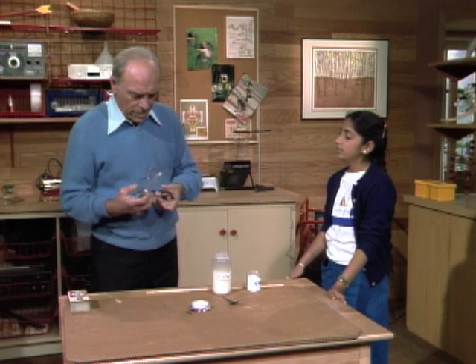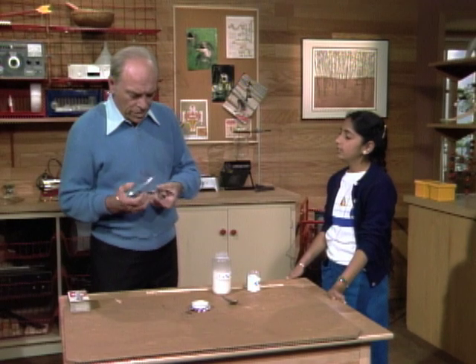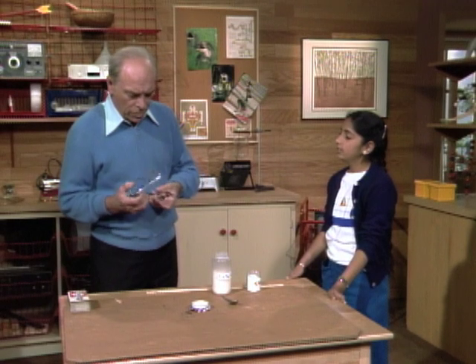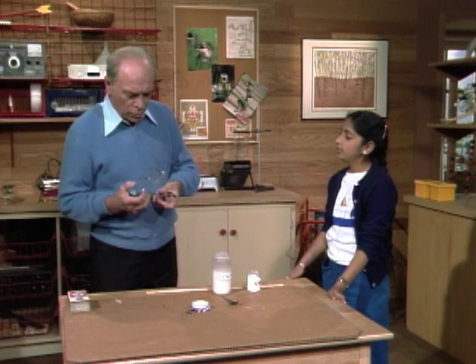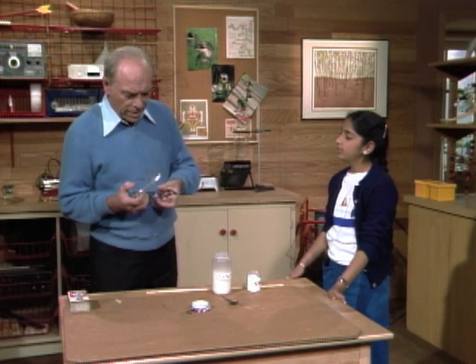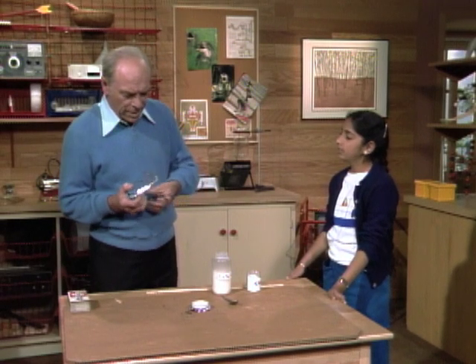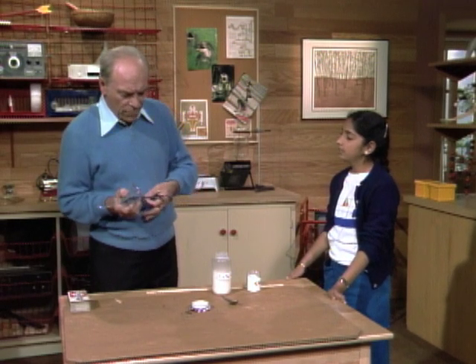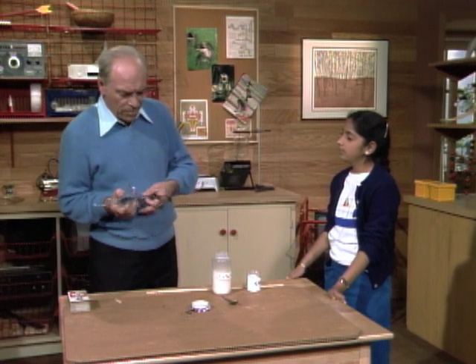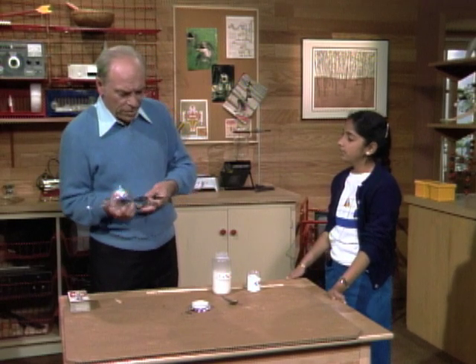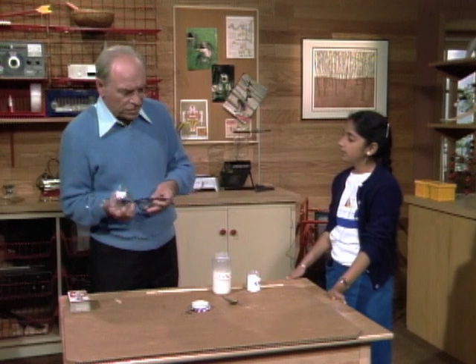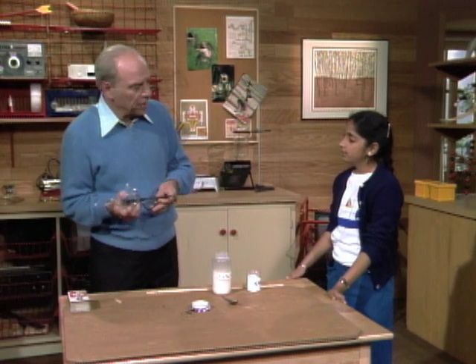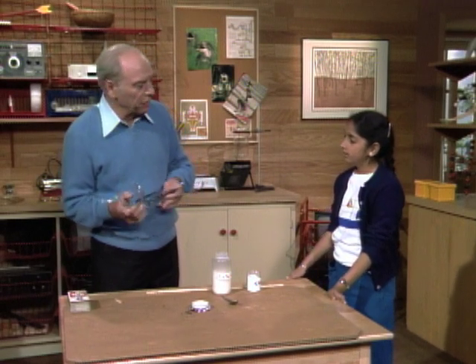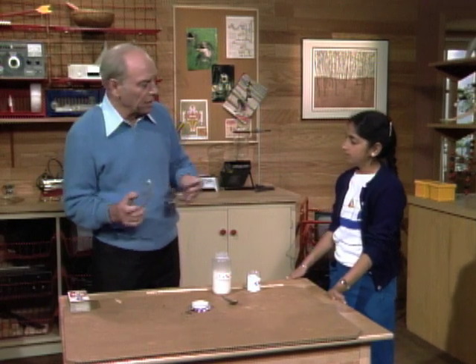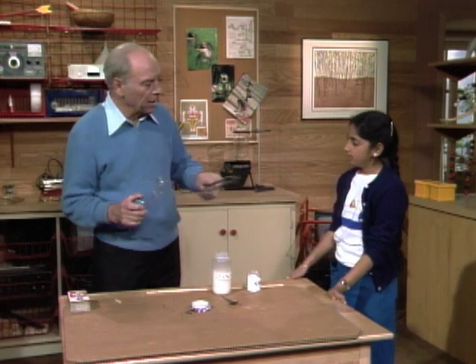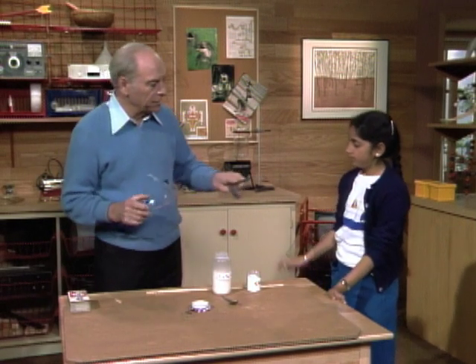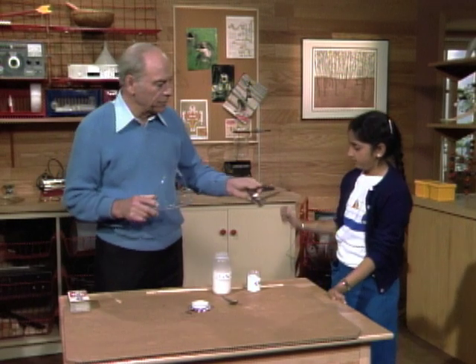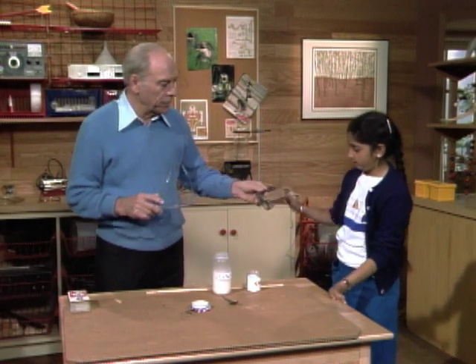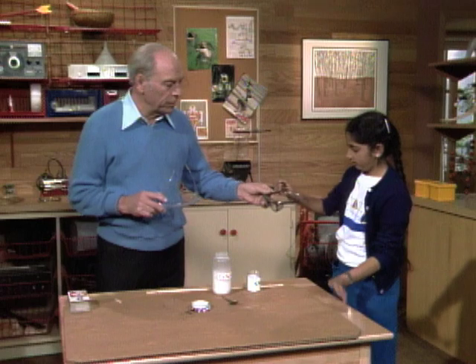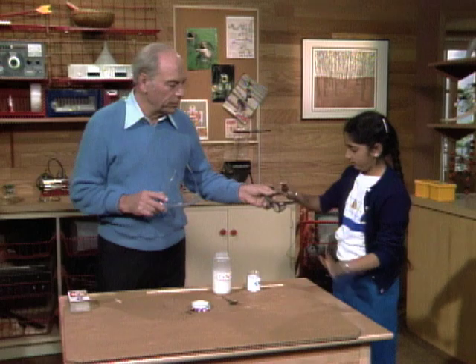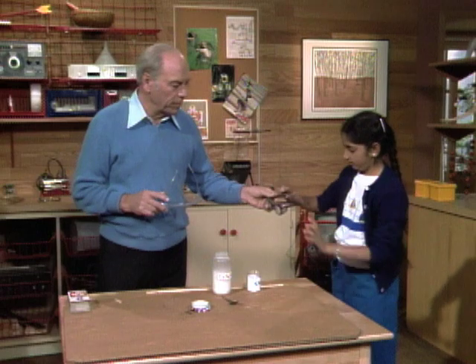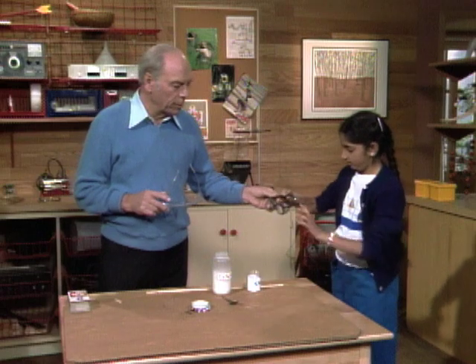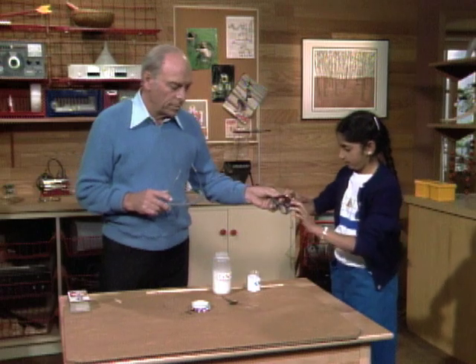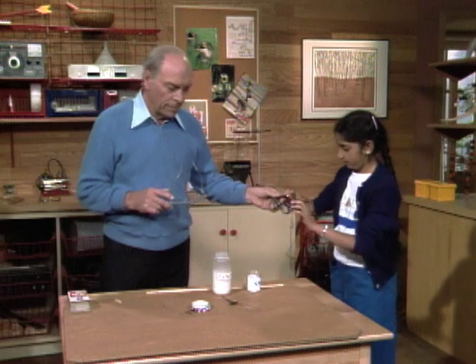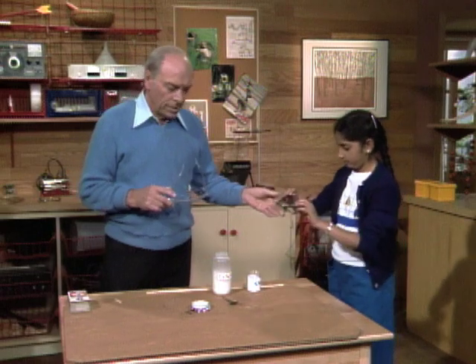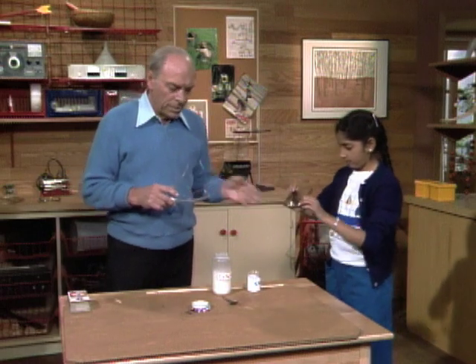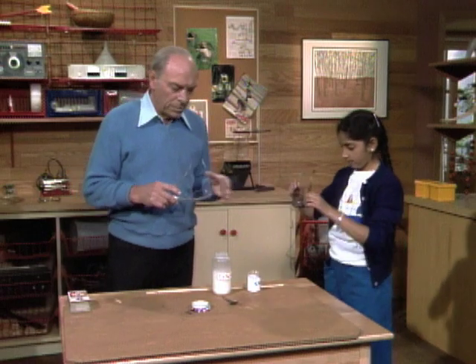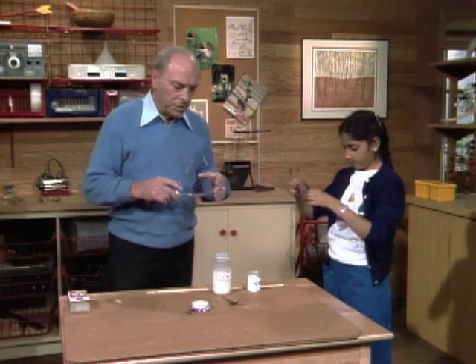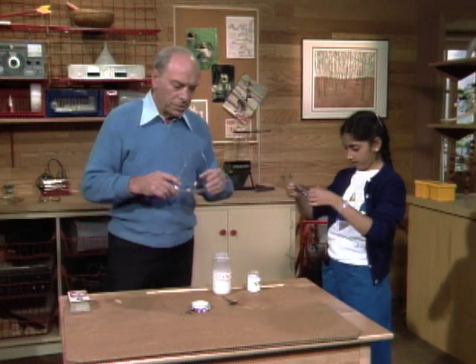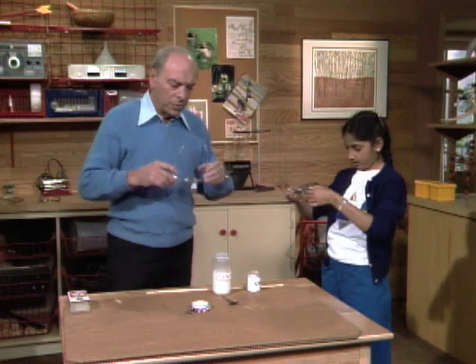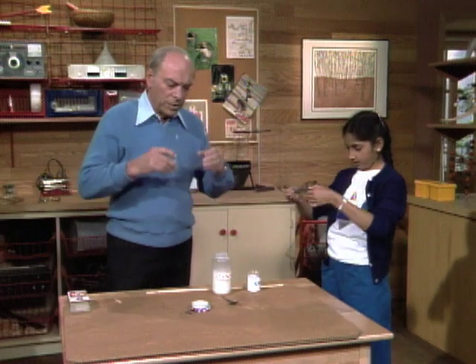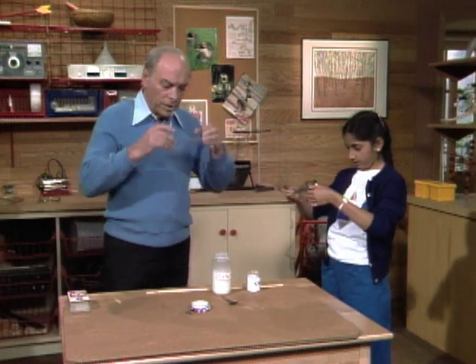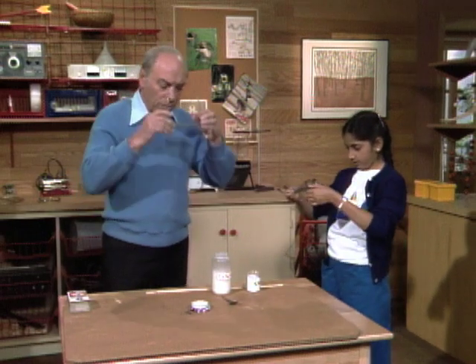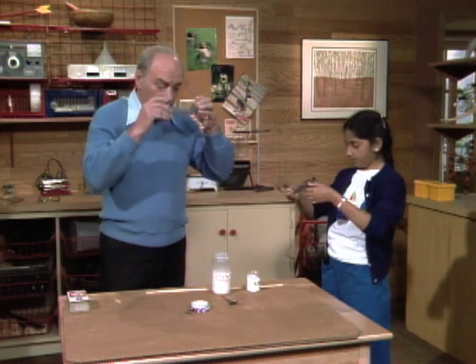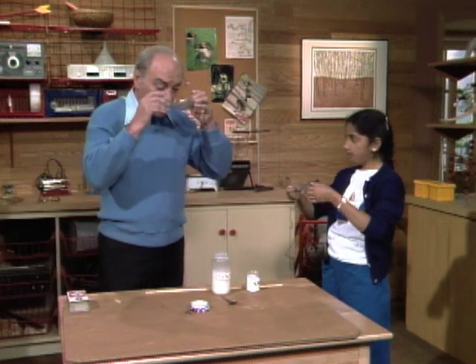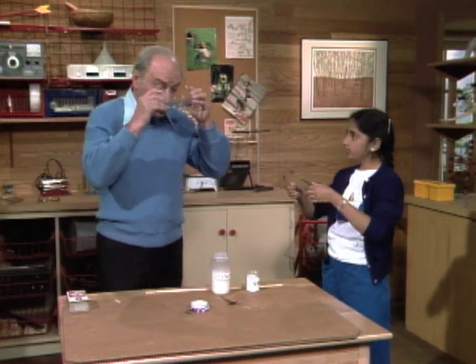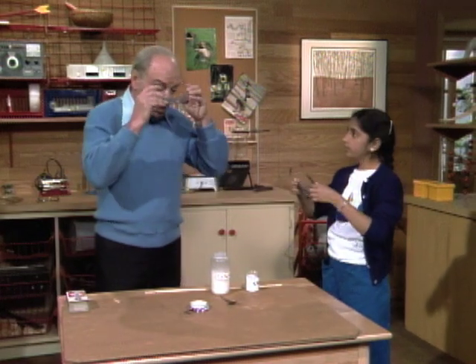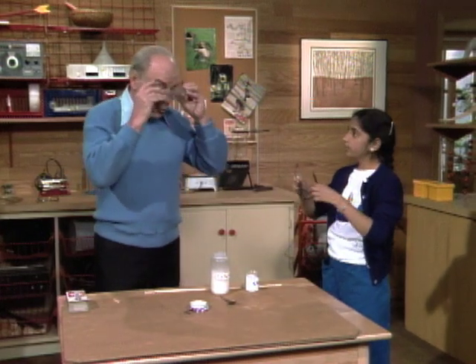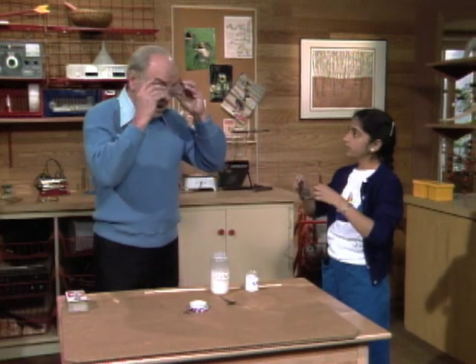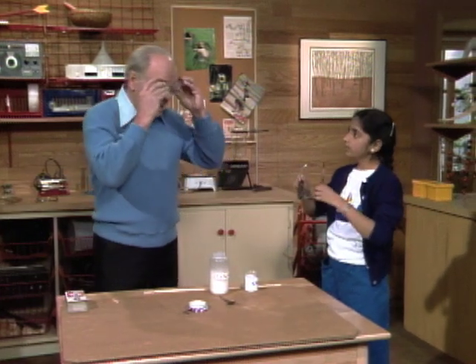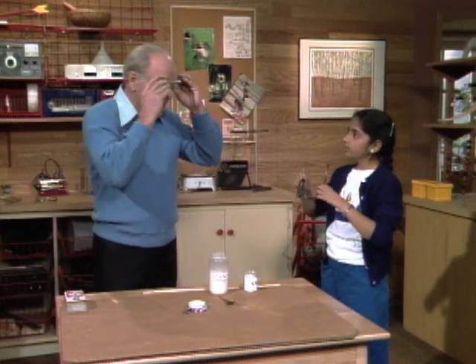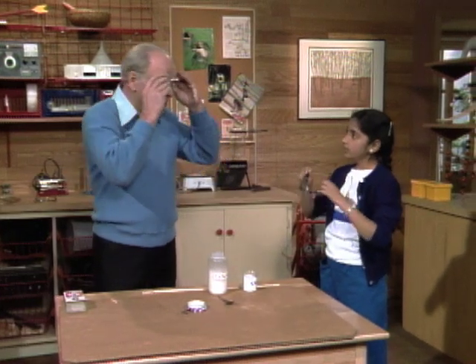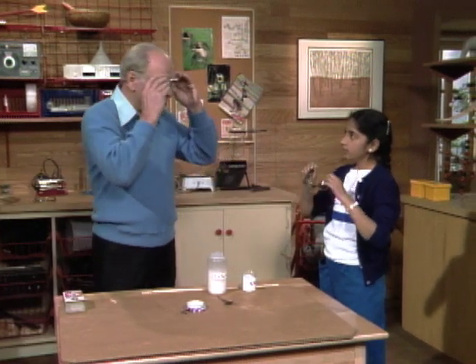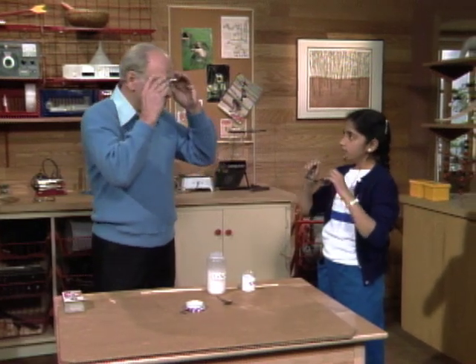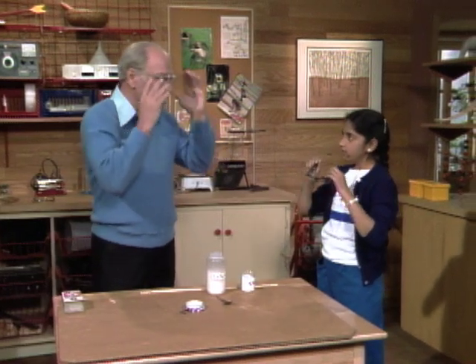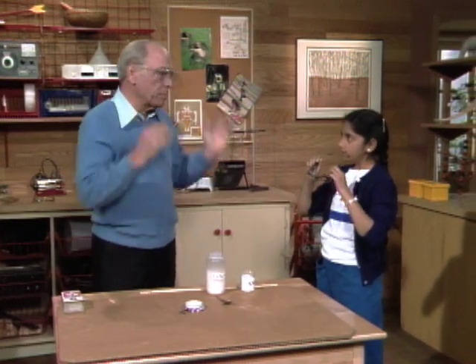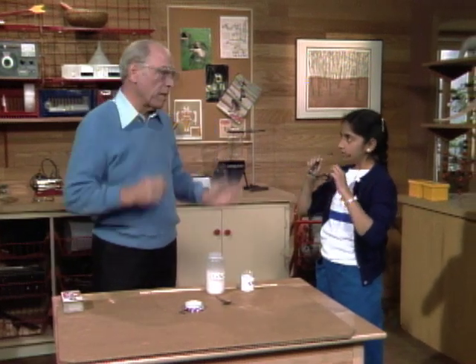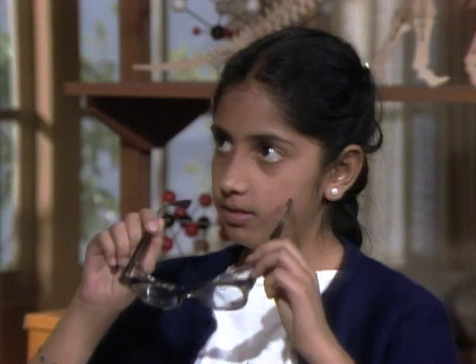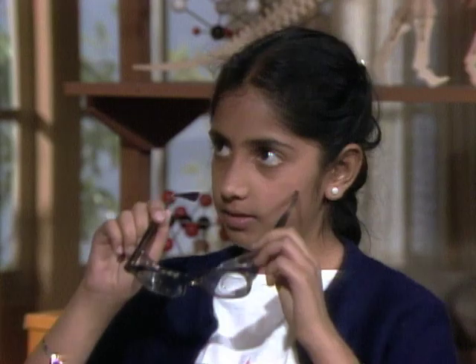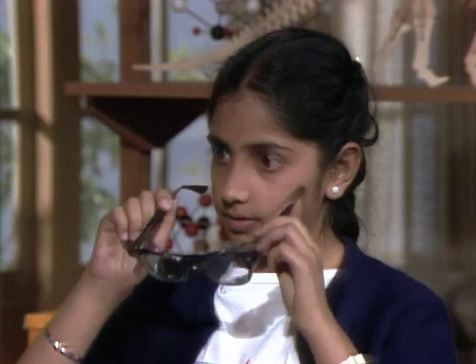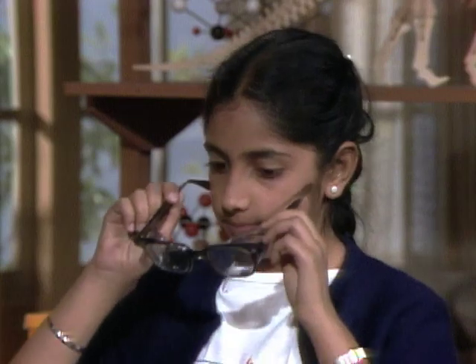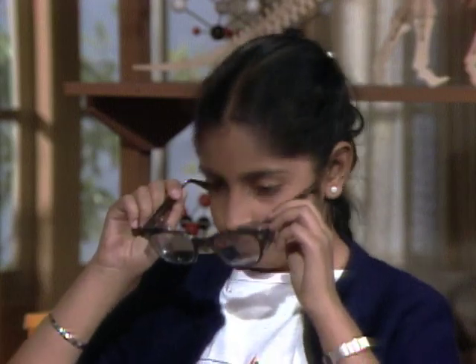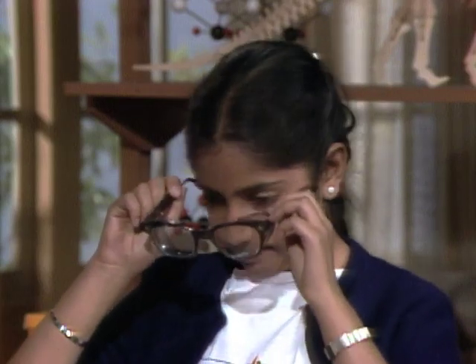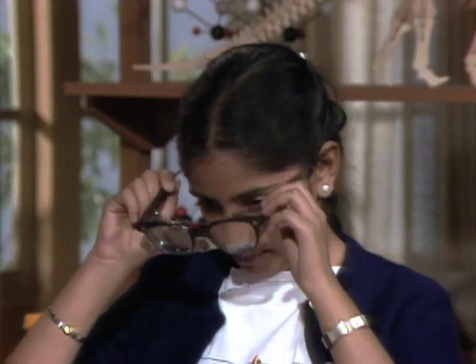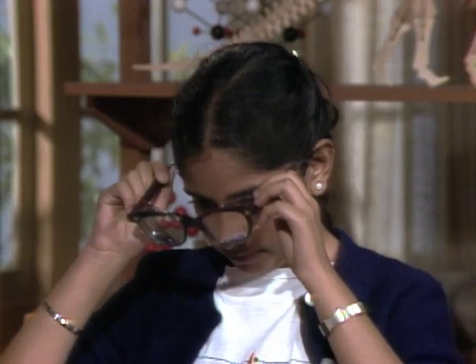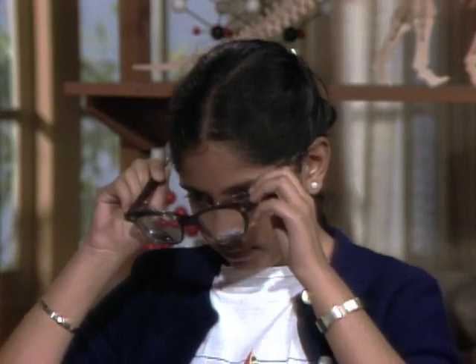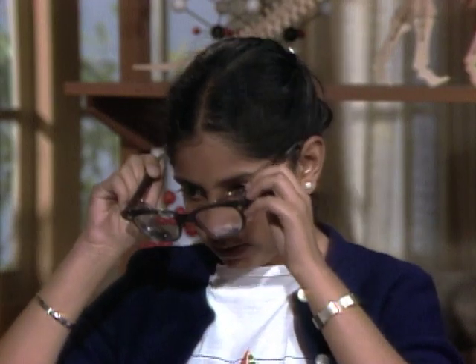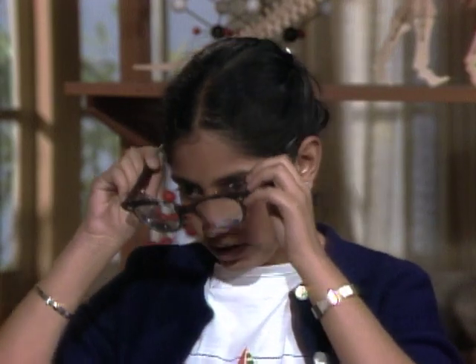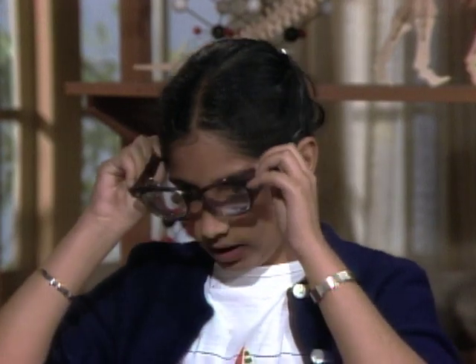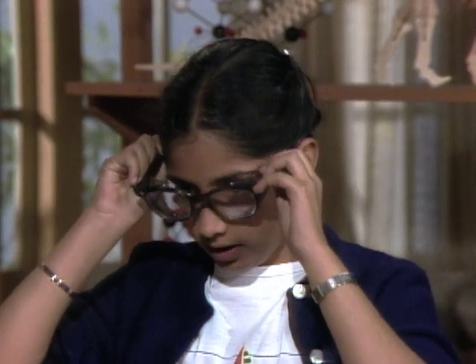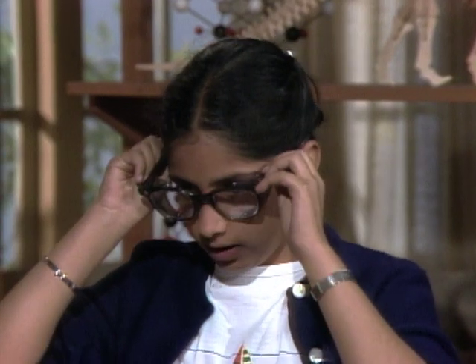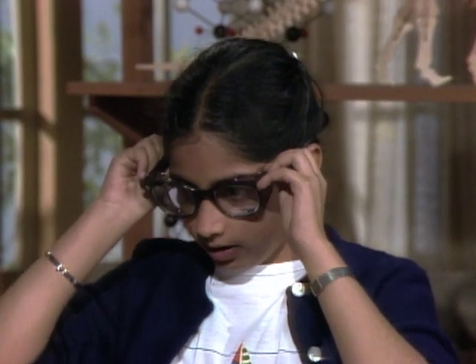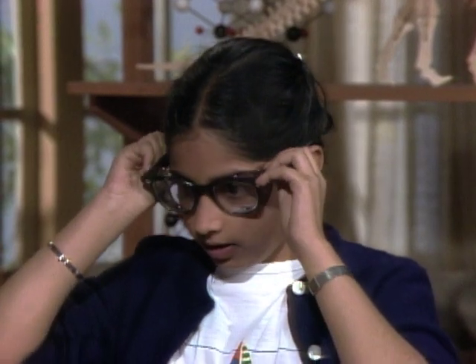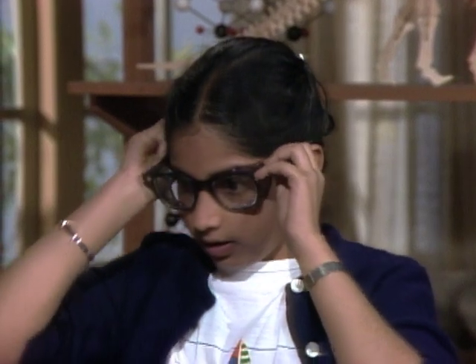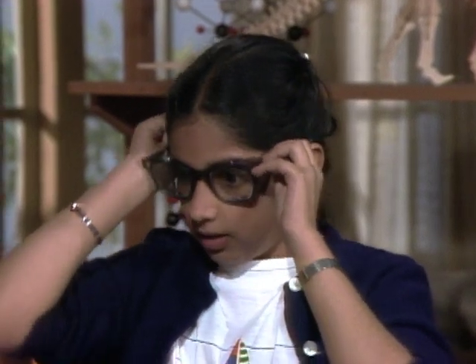Here, Coma, I have a pair of safety glasses for you to put on, because you and I are going to do a somewhat dangerous experiment, so it's a good idea to be prepared.